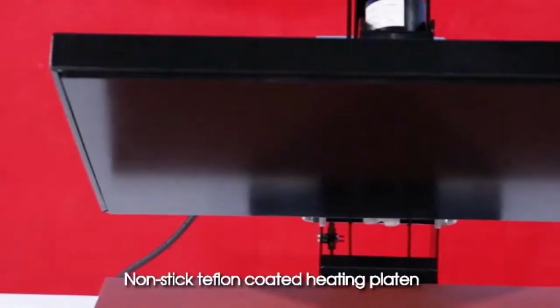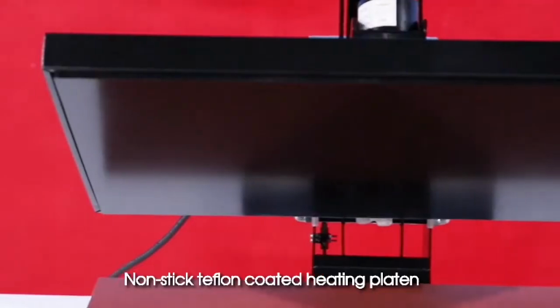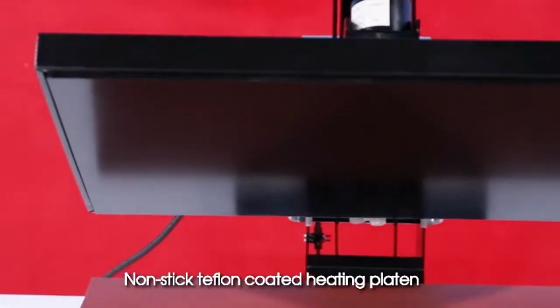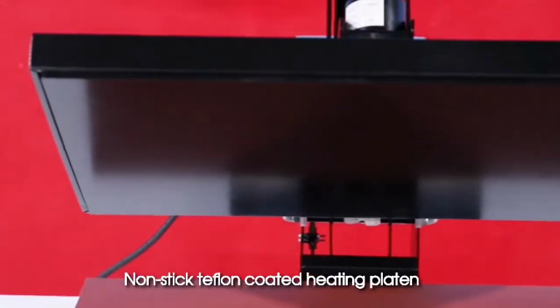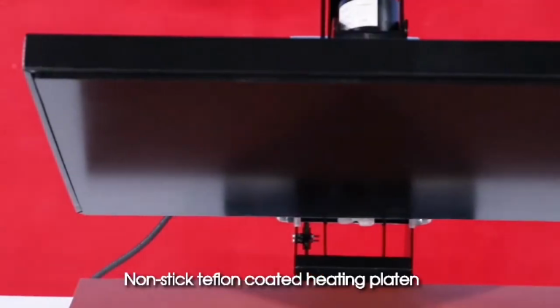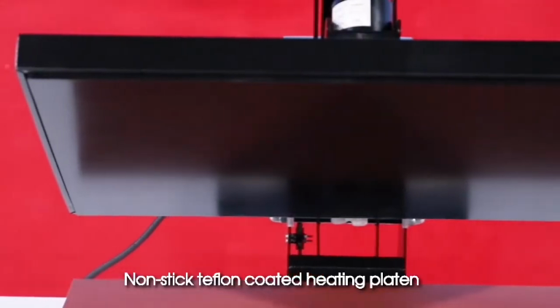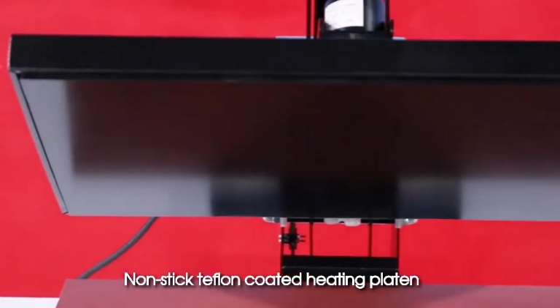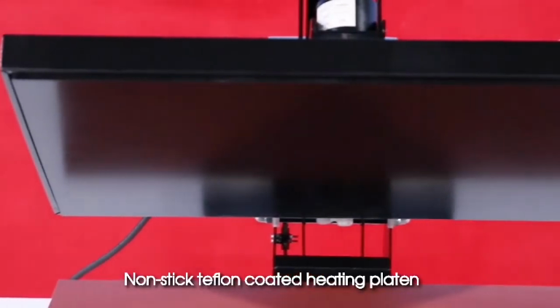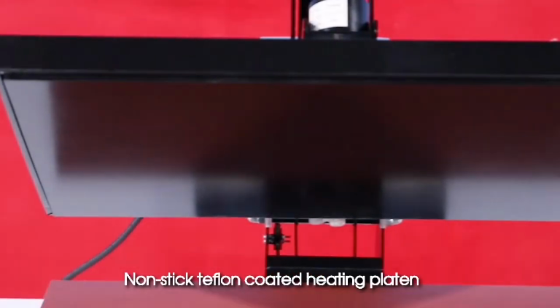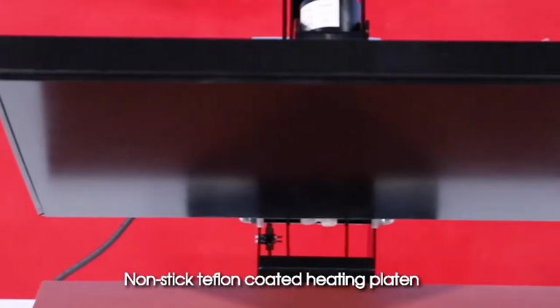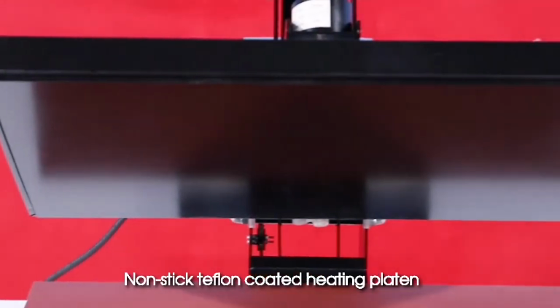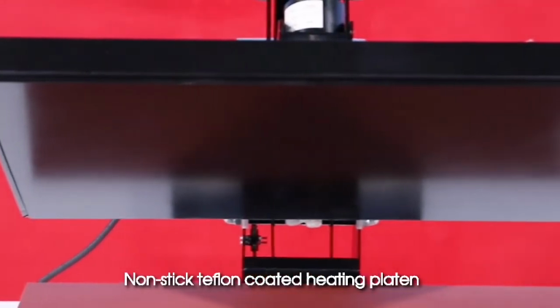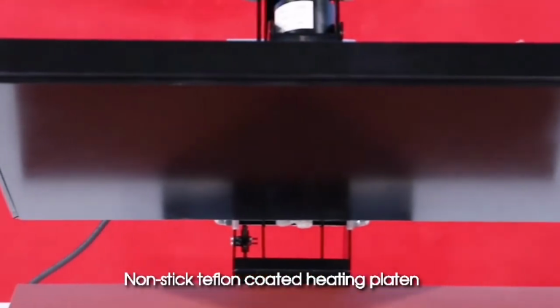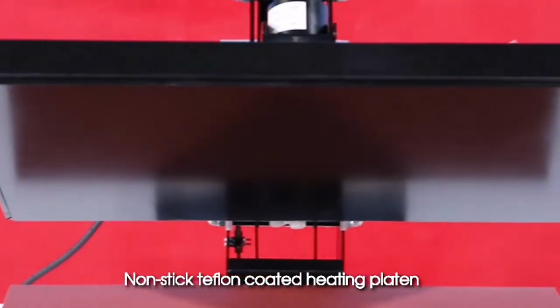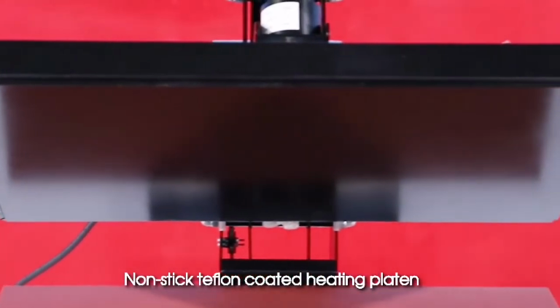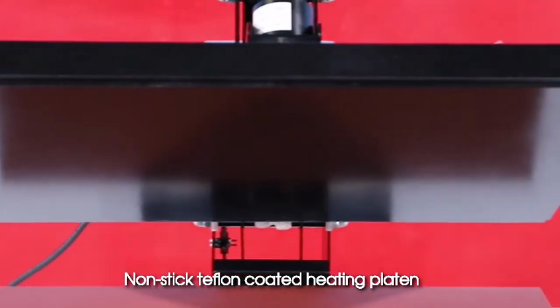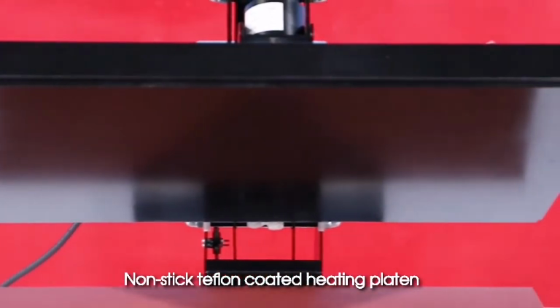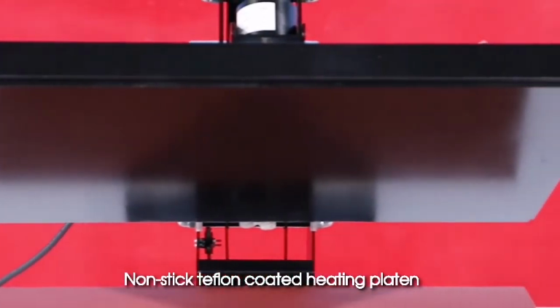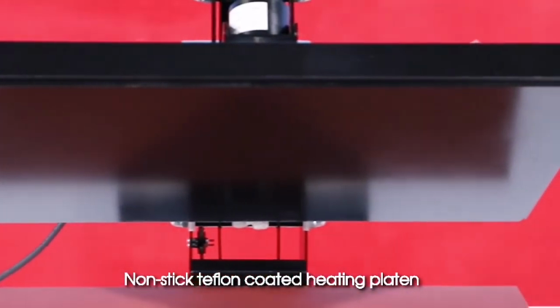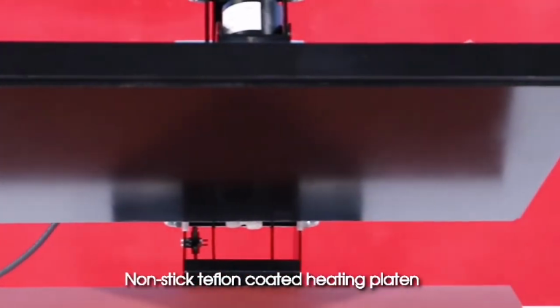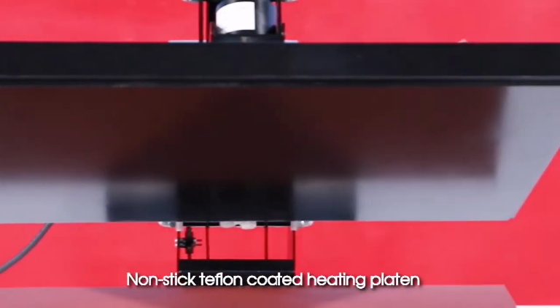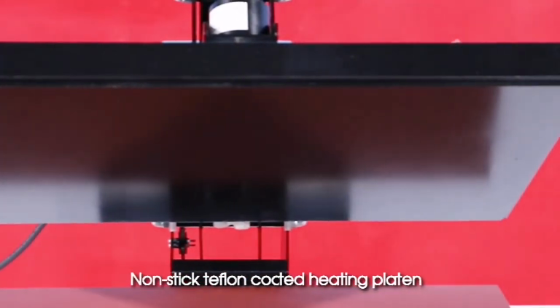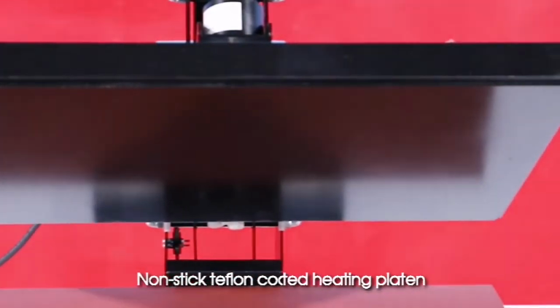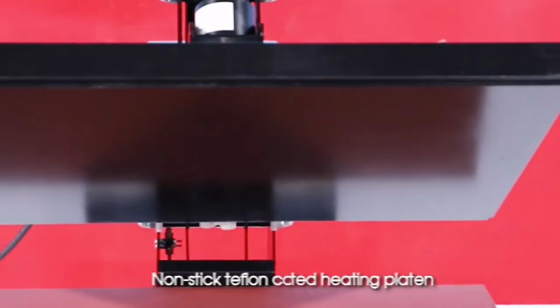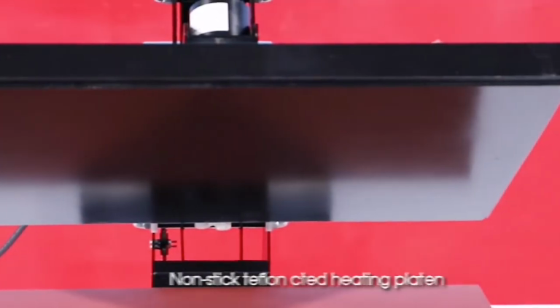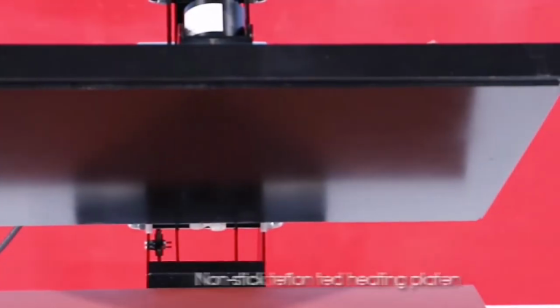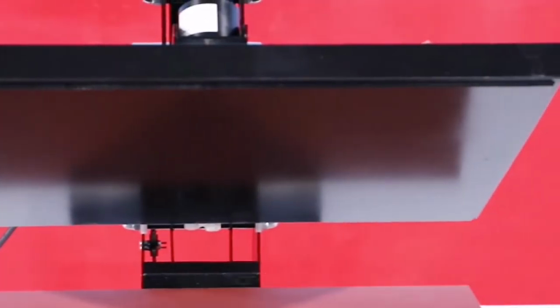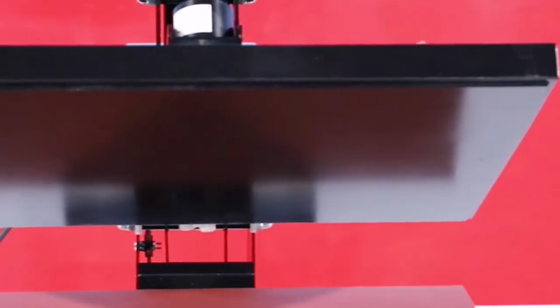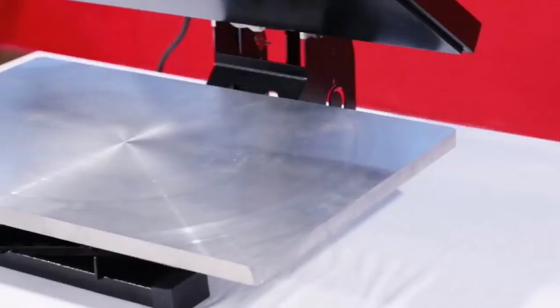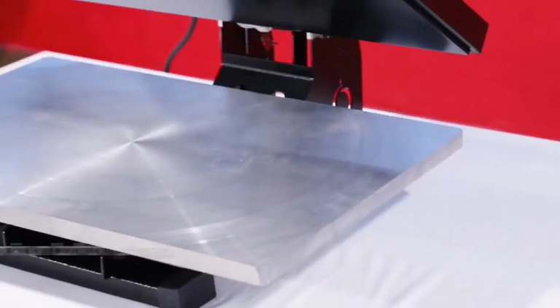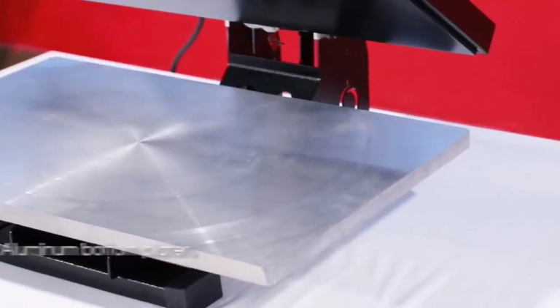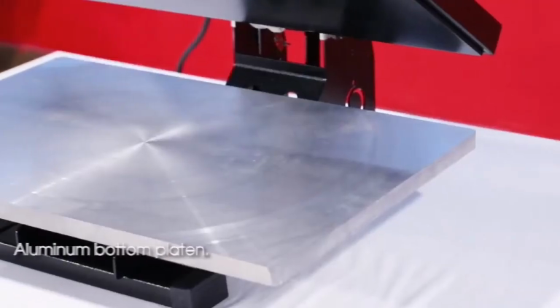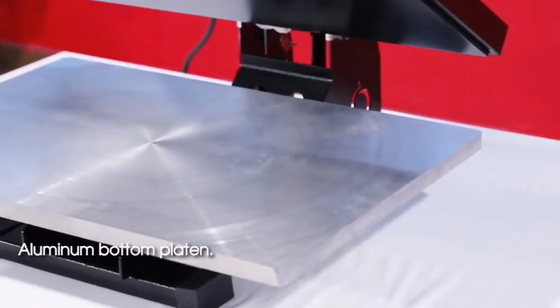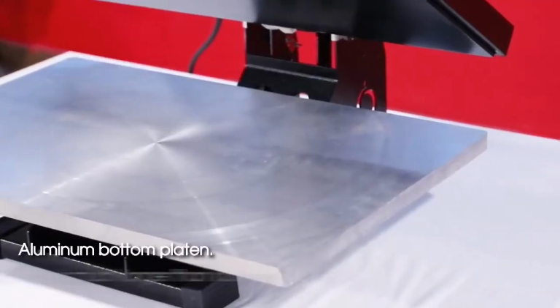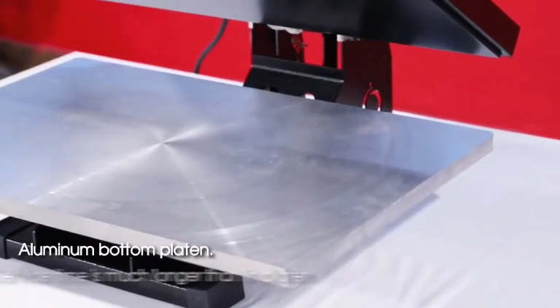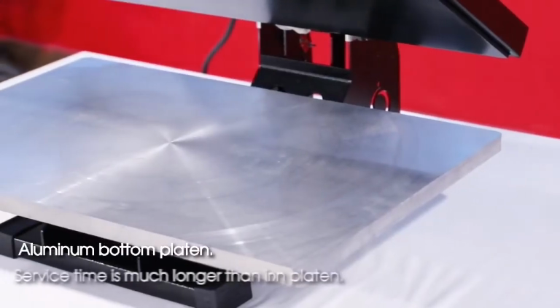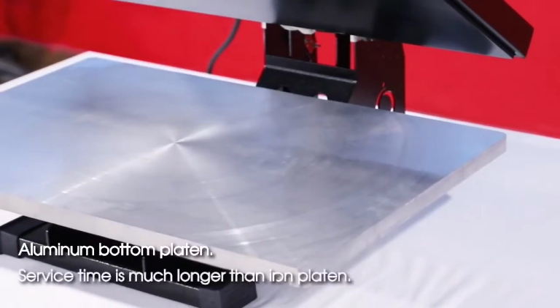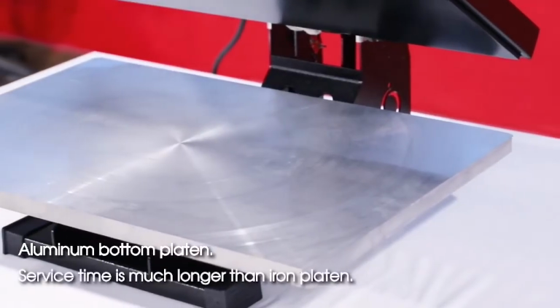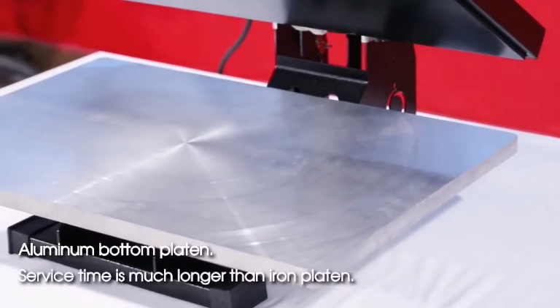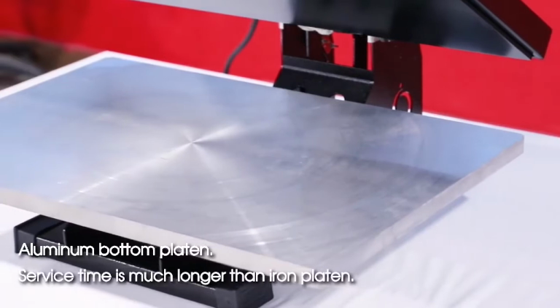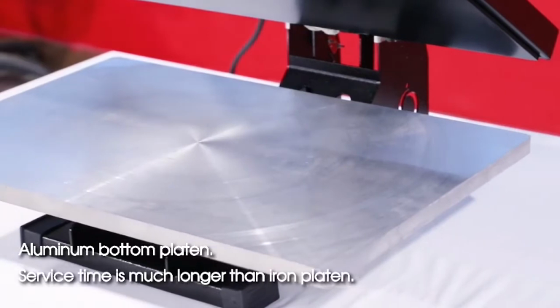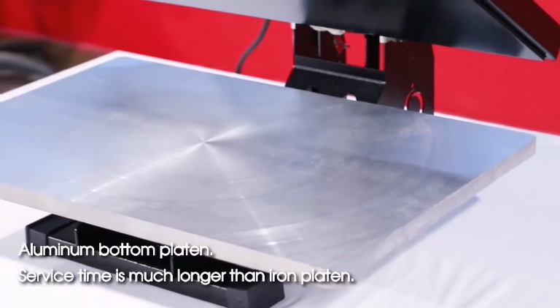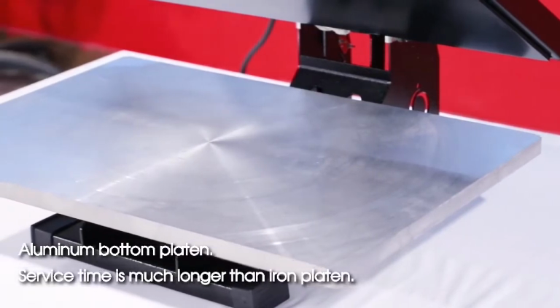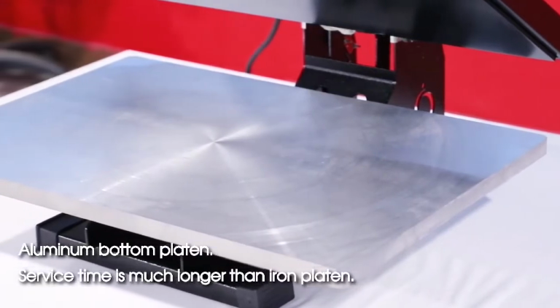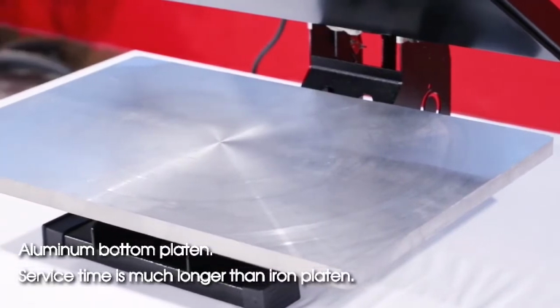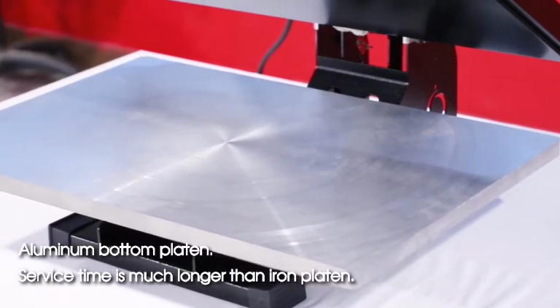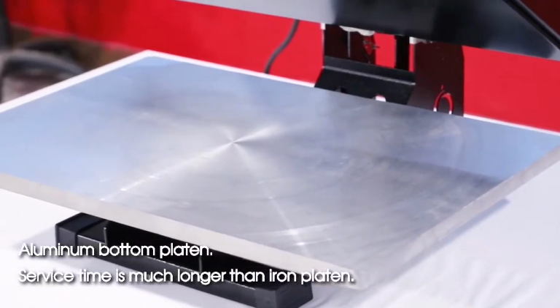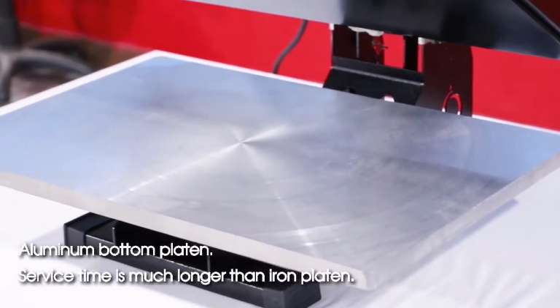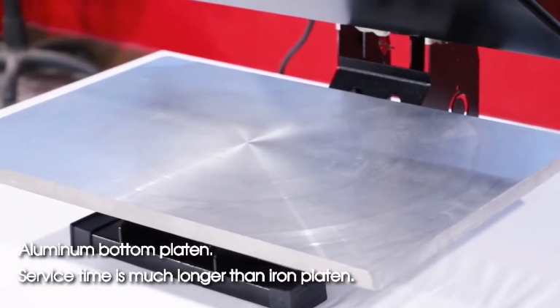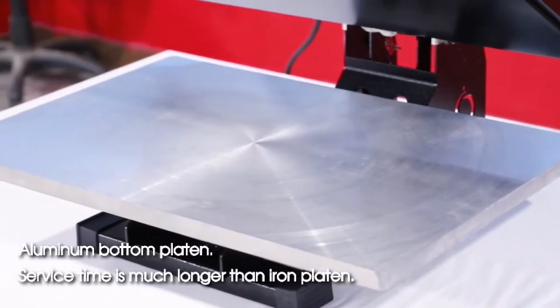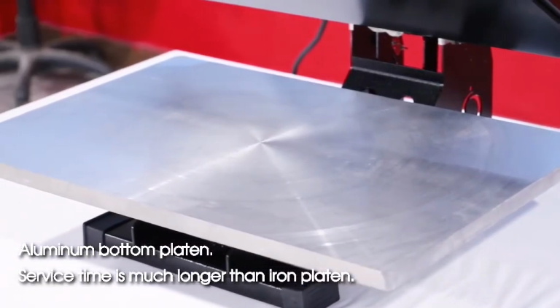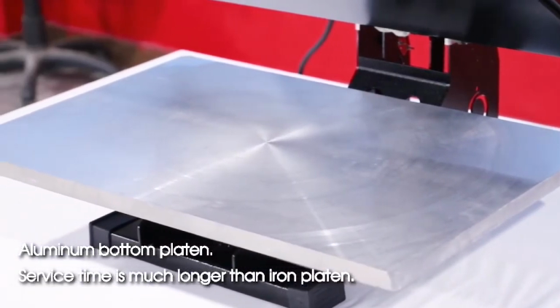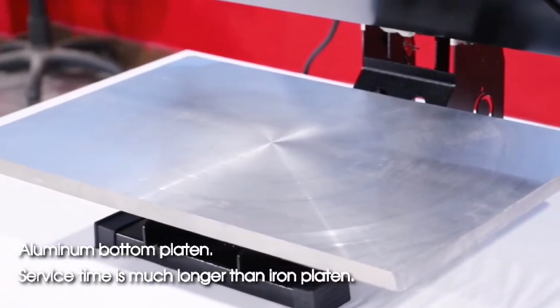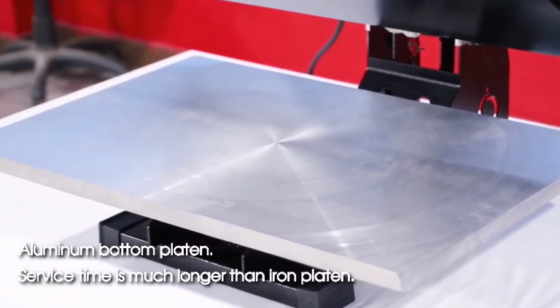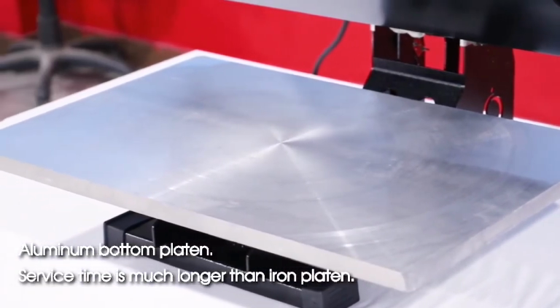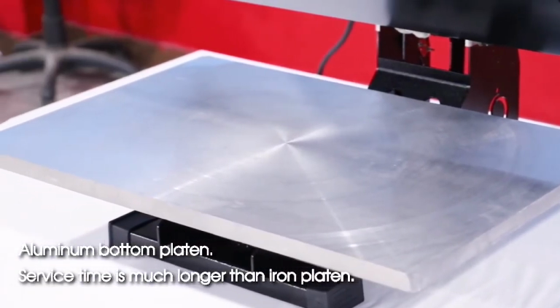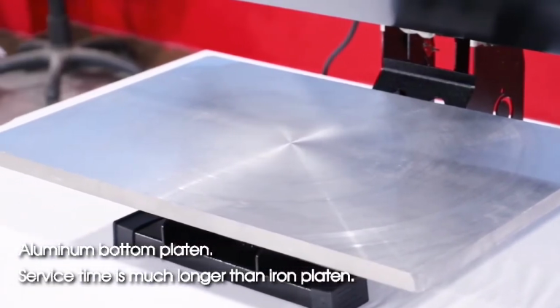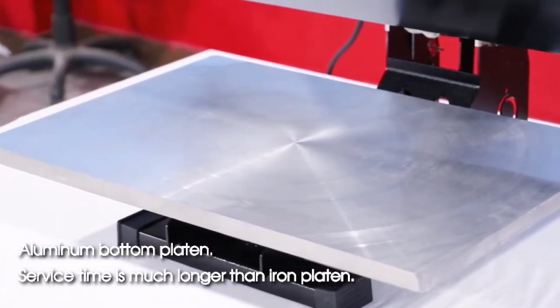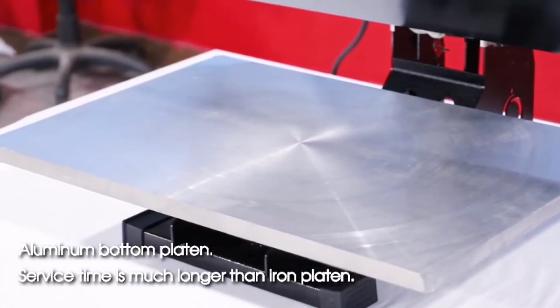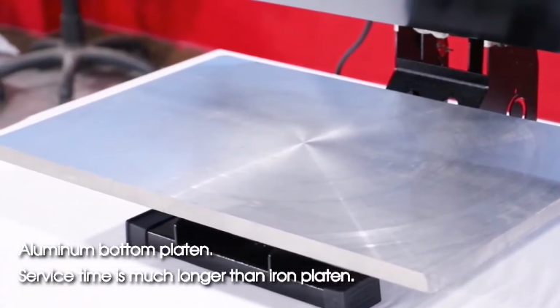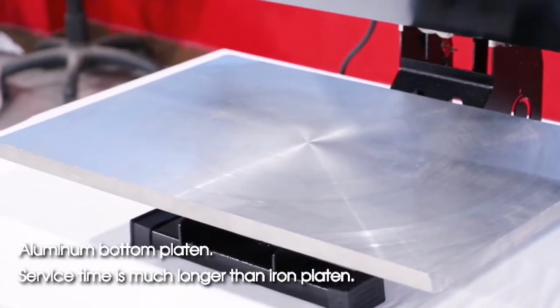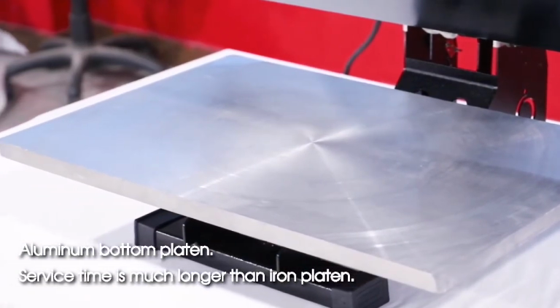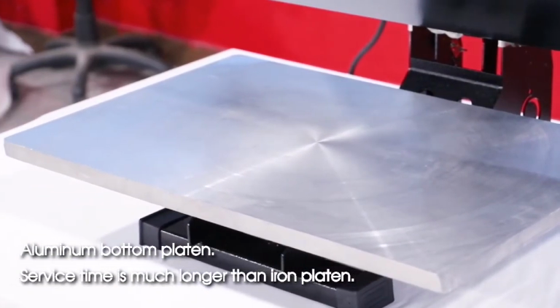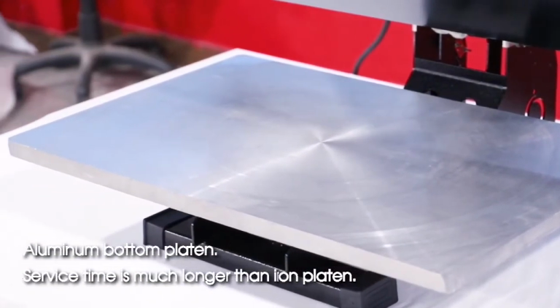Coated heating platen. Aluminum bottom platen — service time is much longer than iron platen.